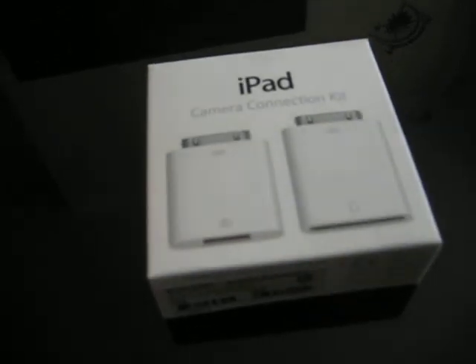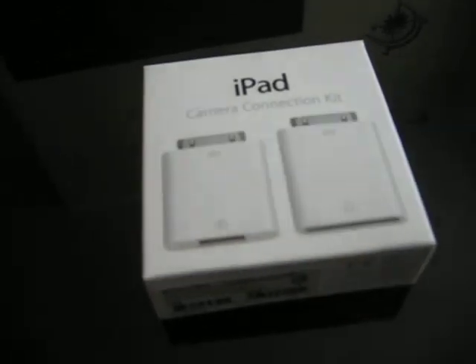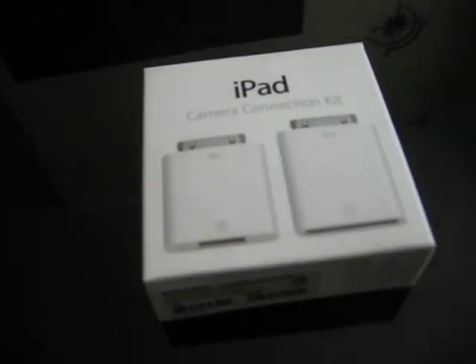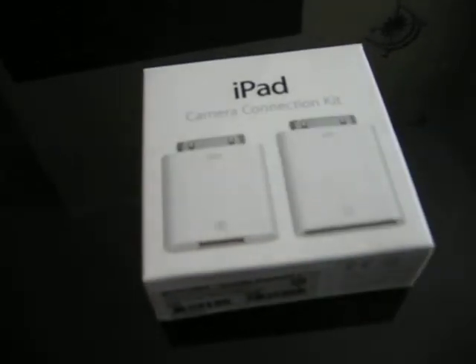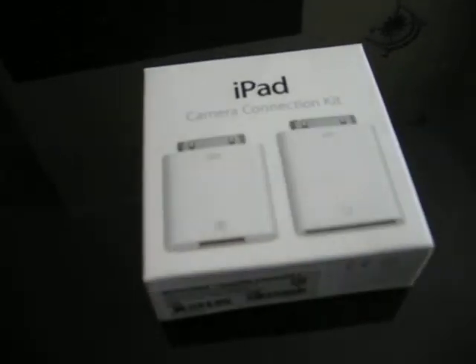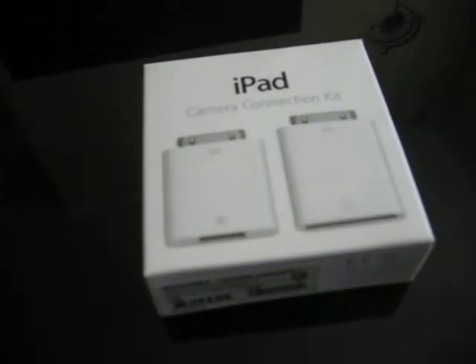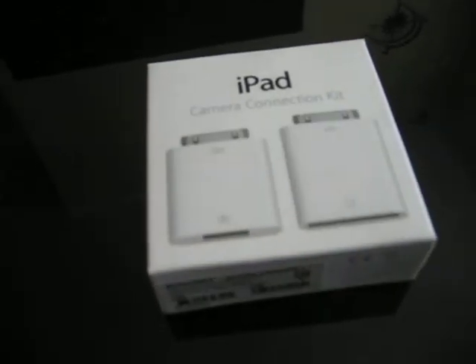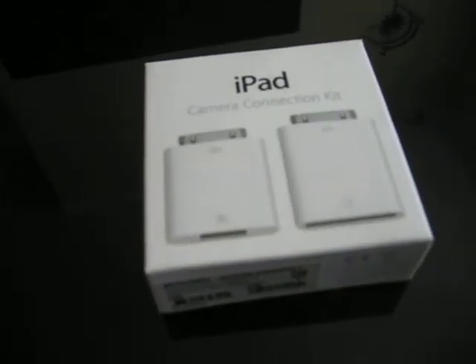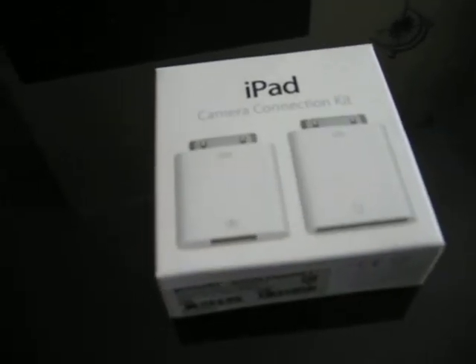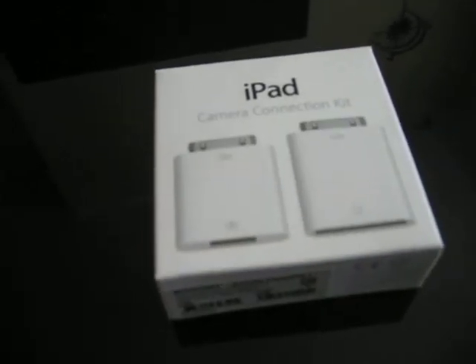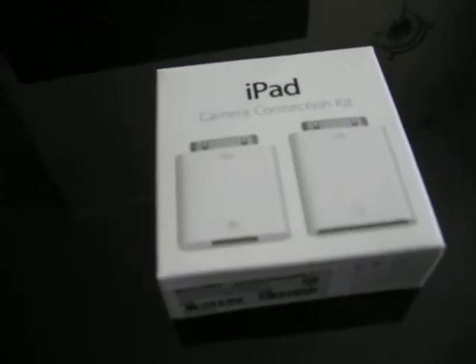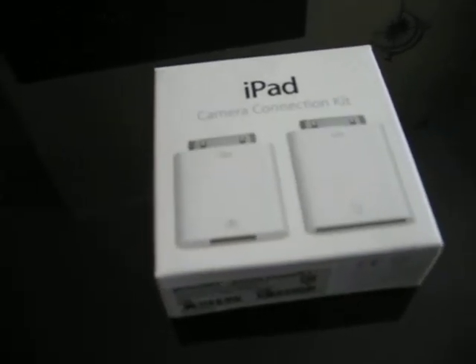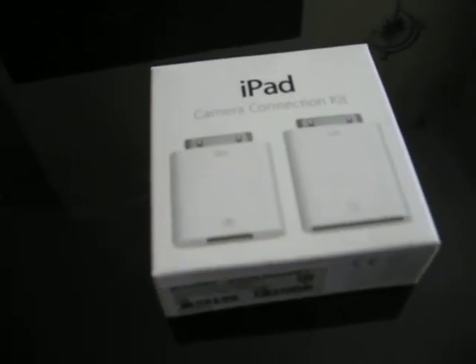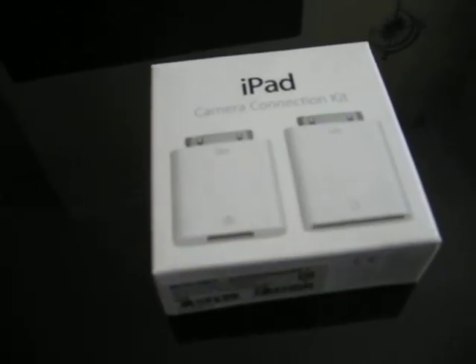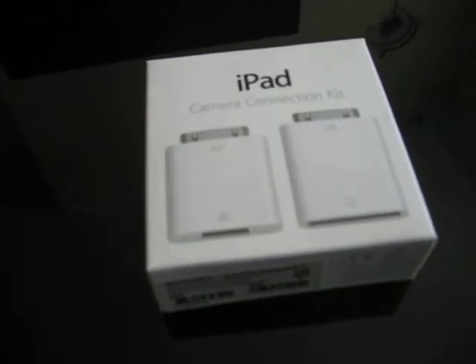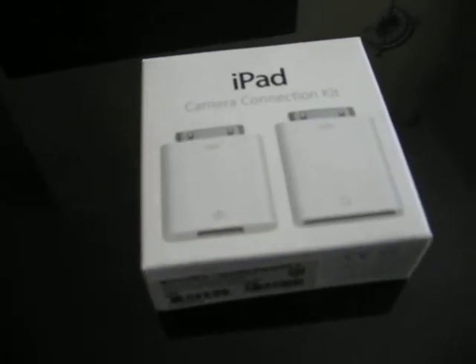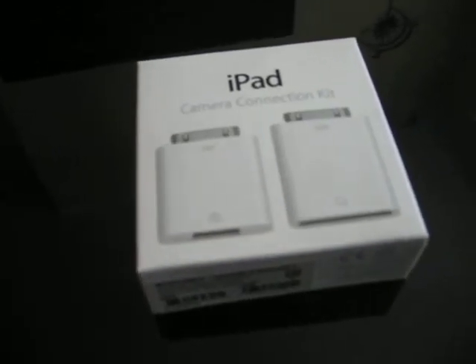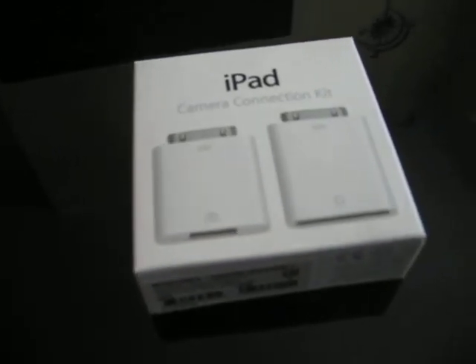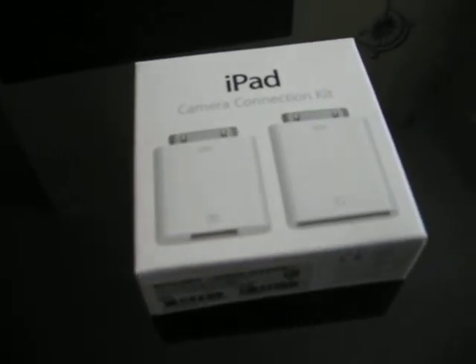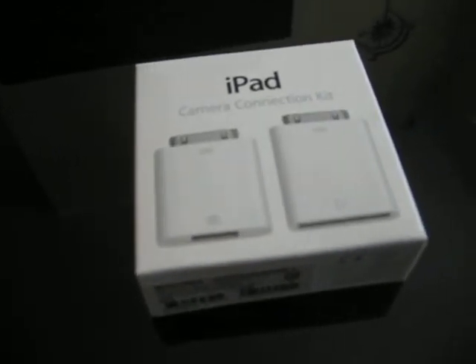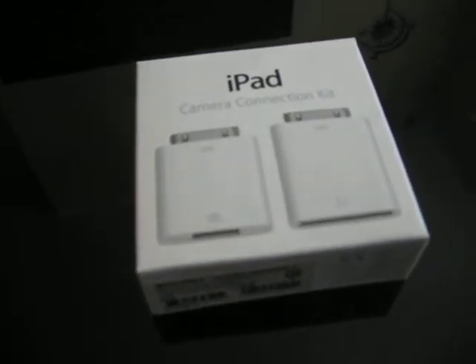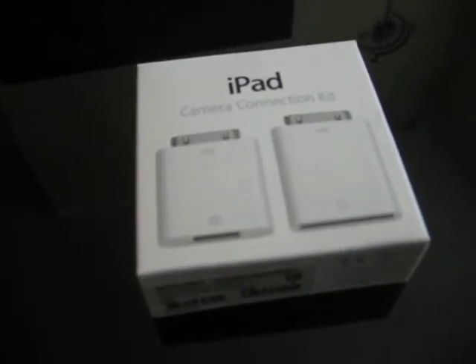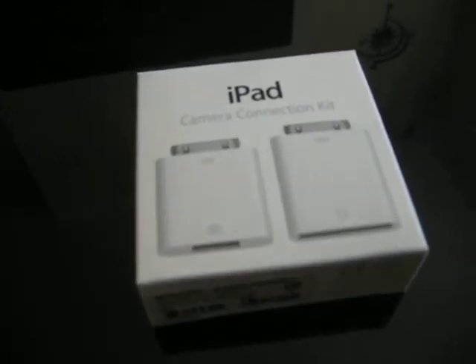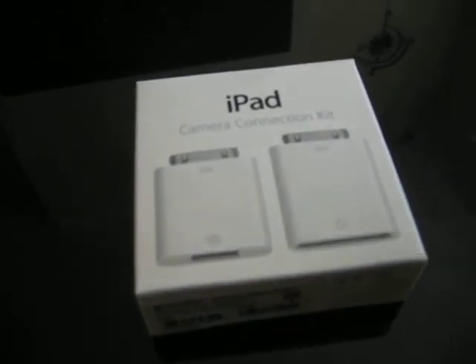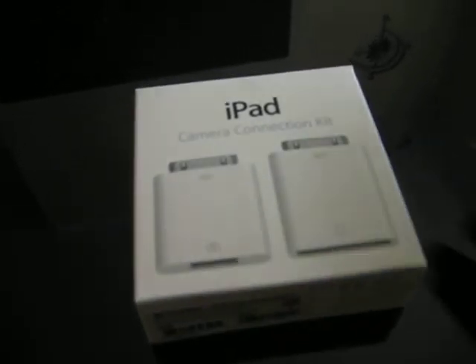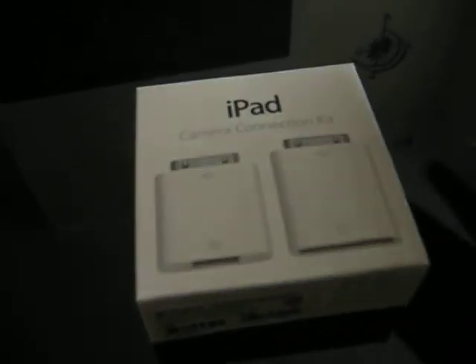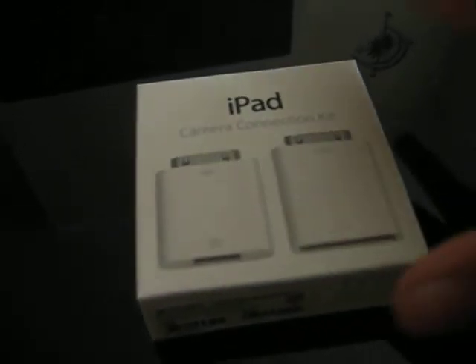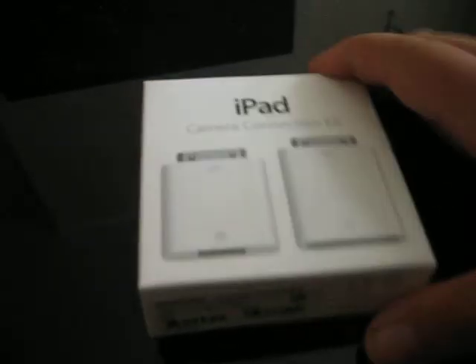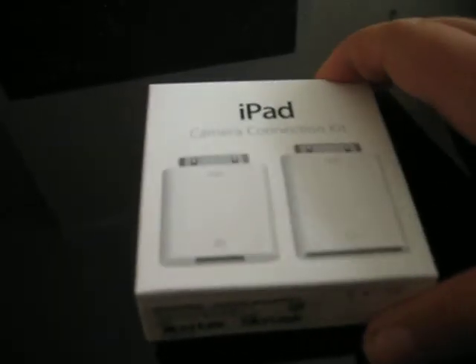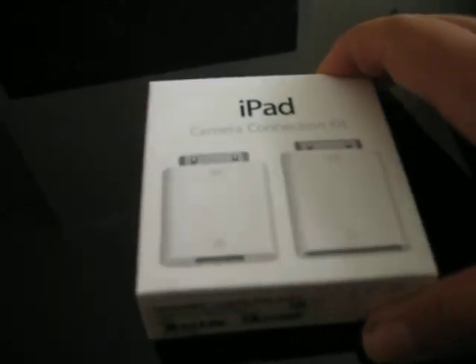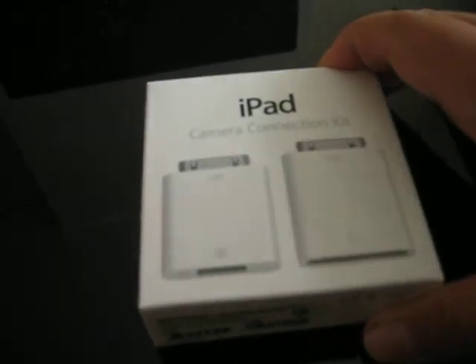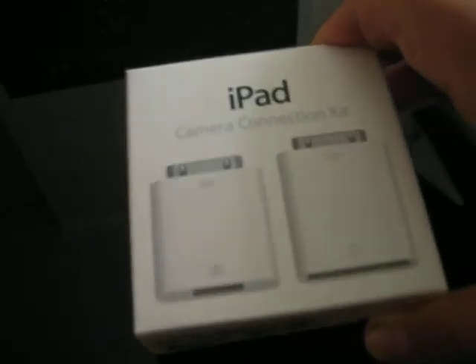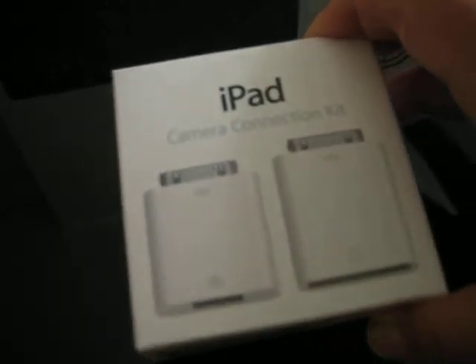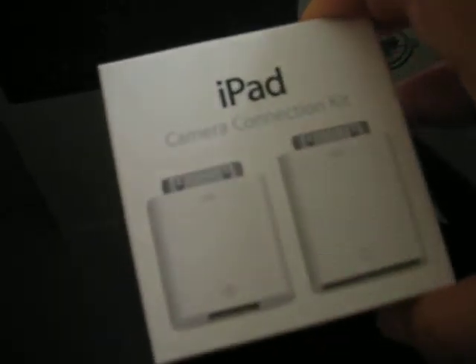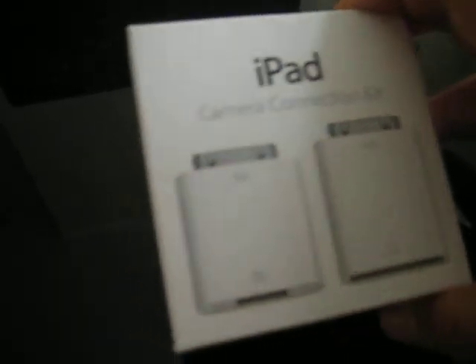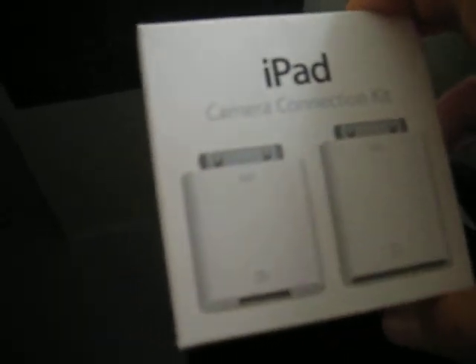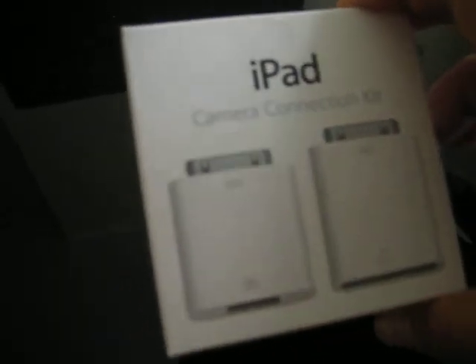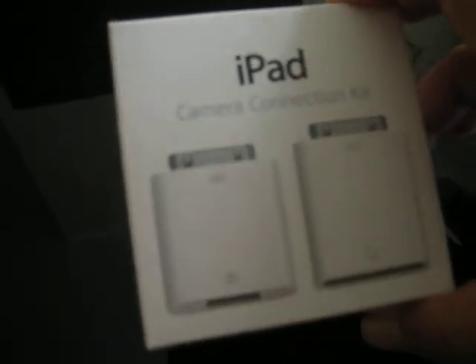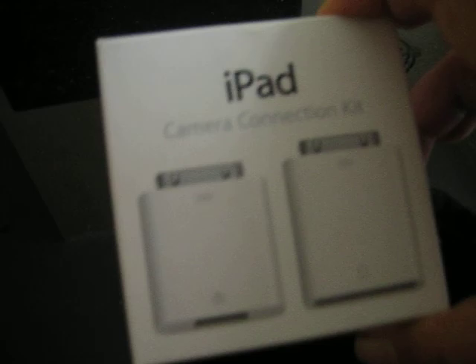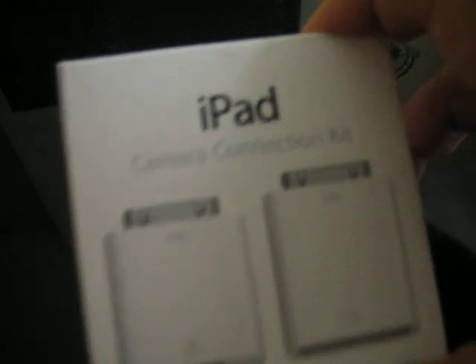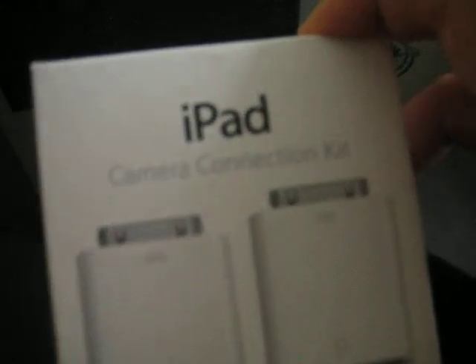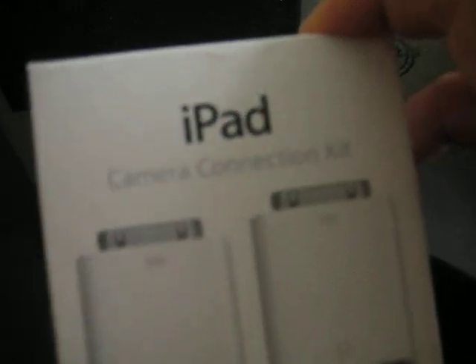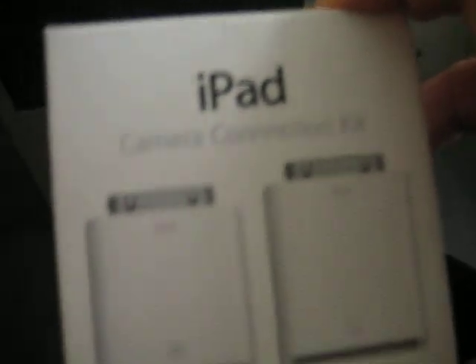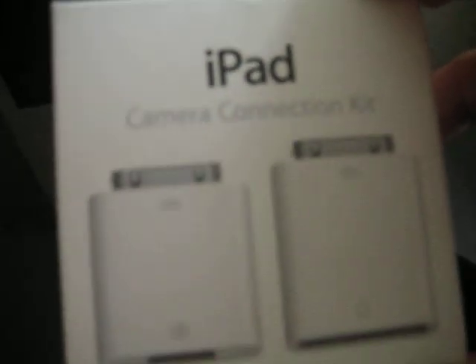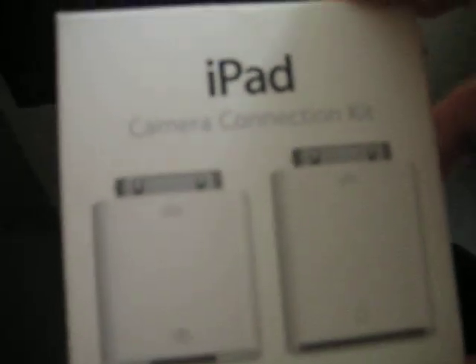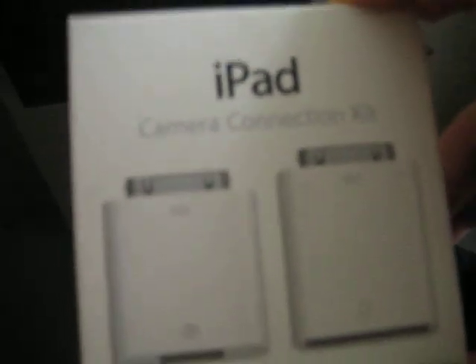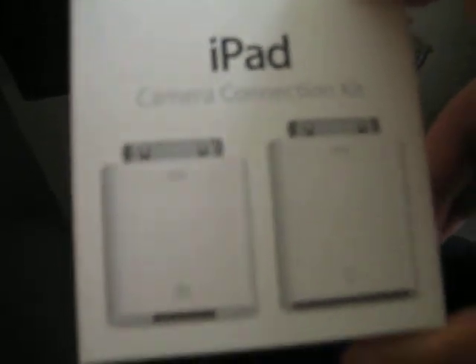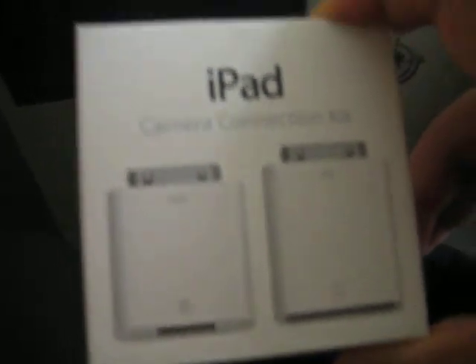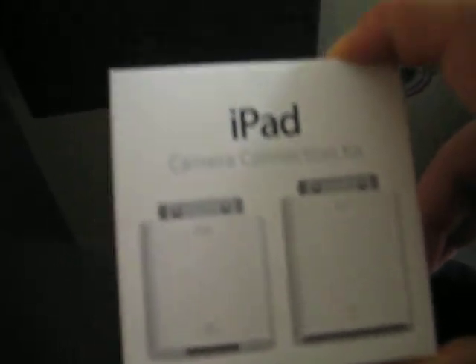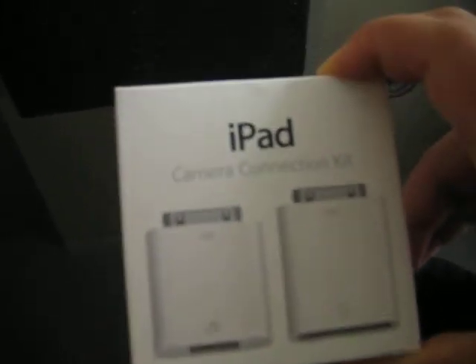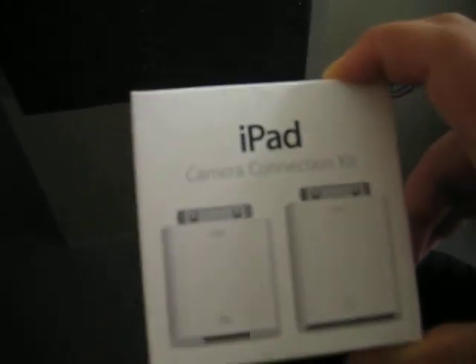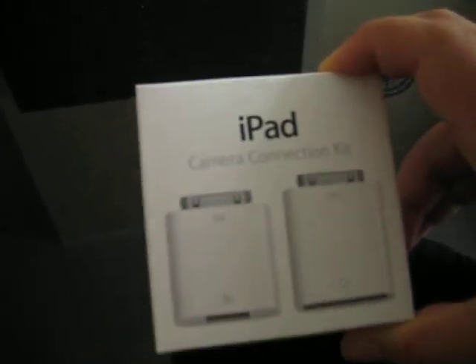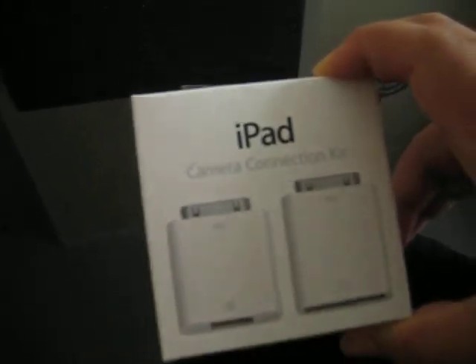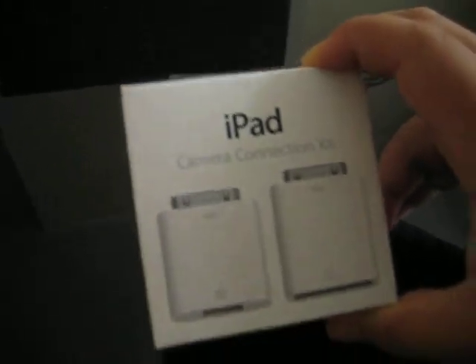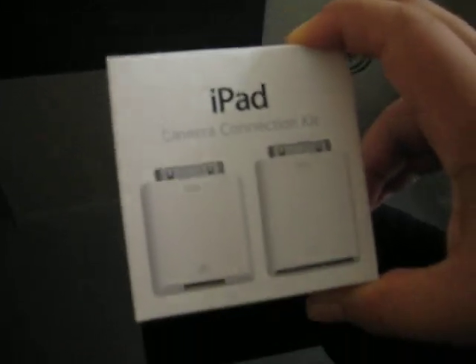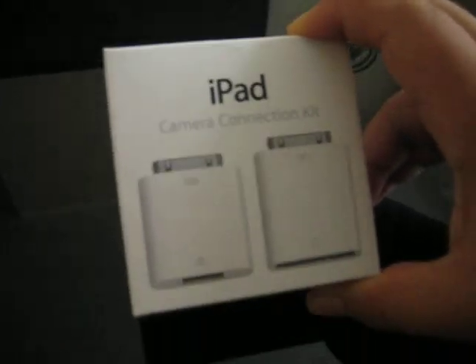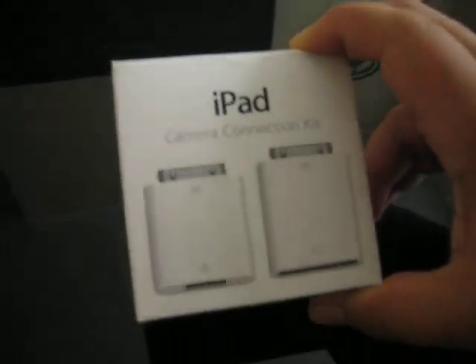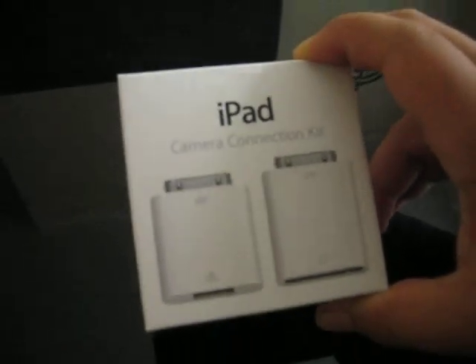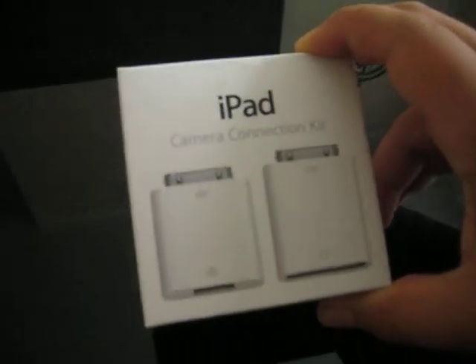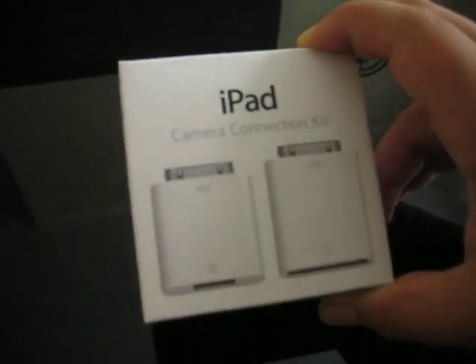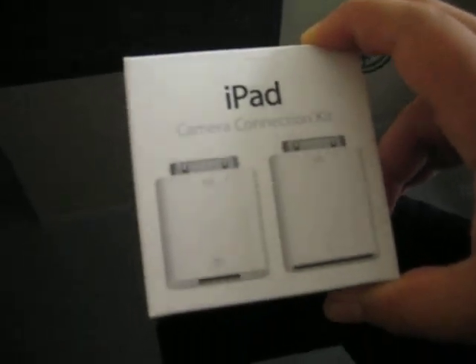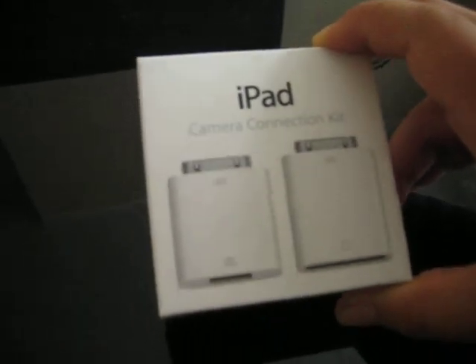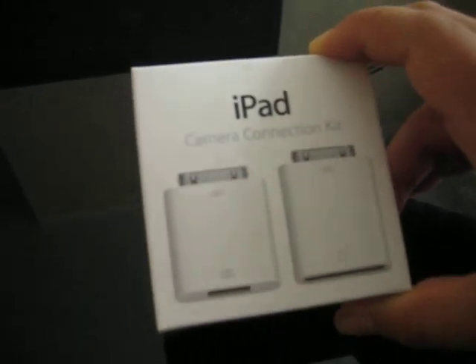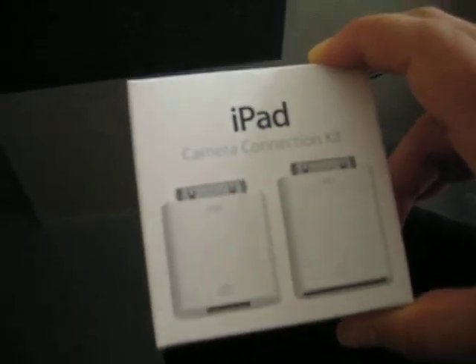Hello everyone, so this is my last iPad accessory unboxing and this is the iPad camera connection kit.